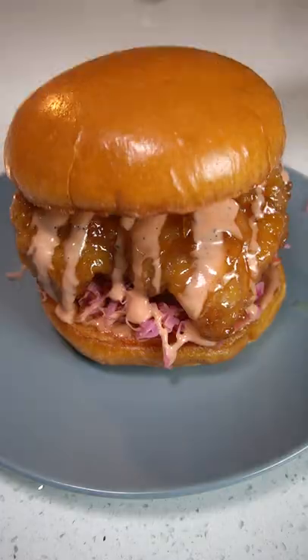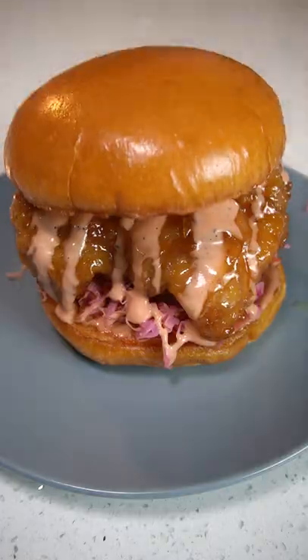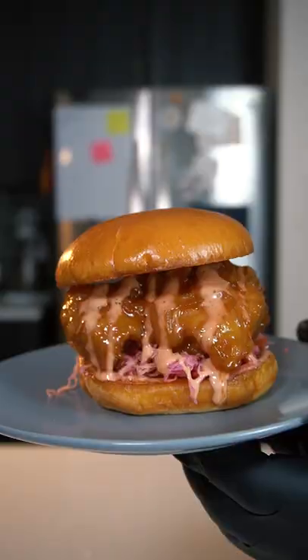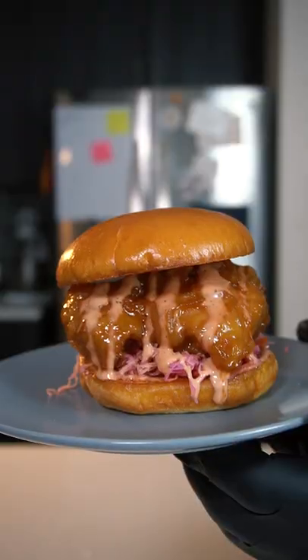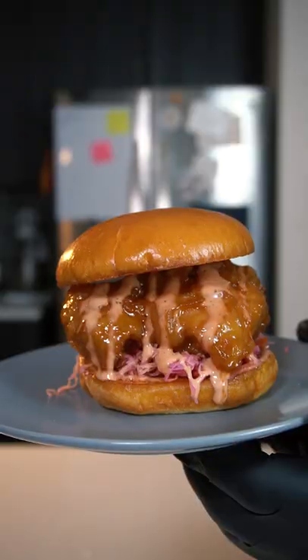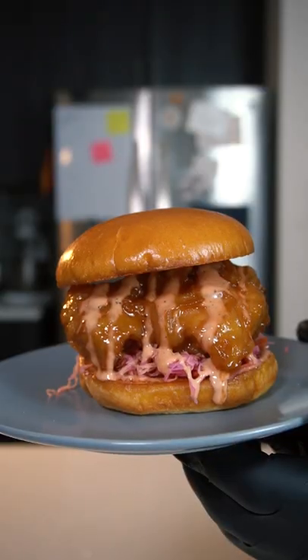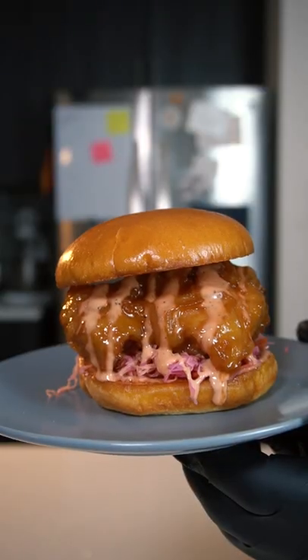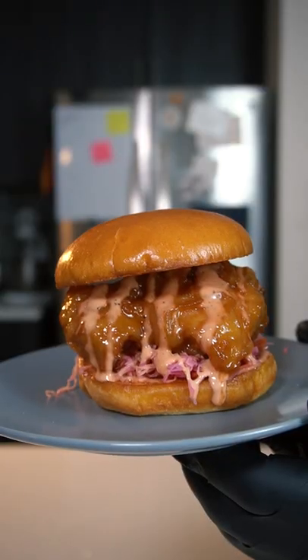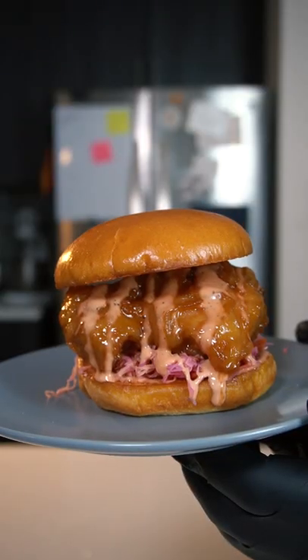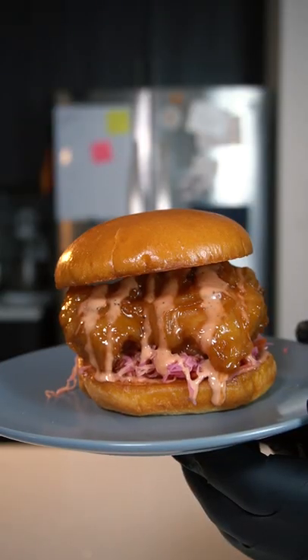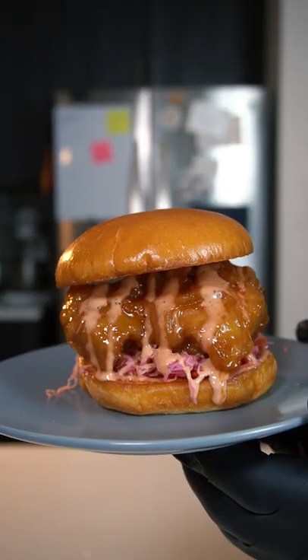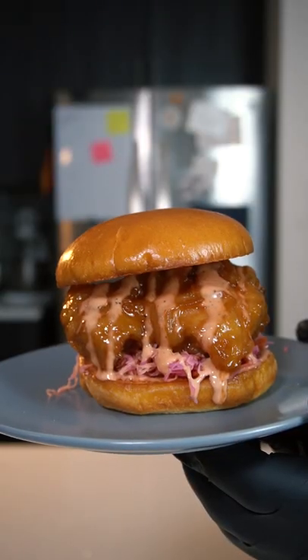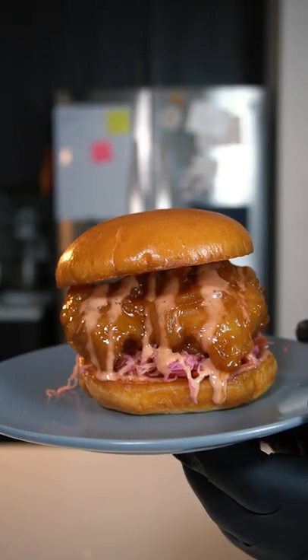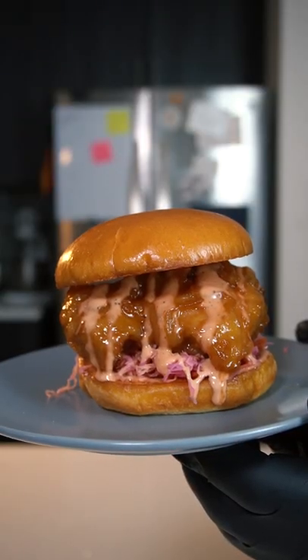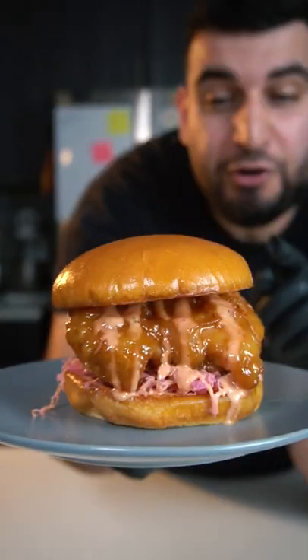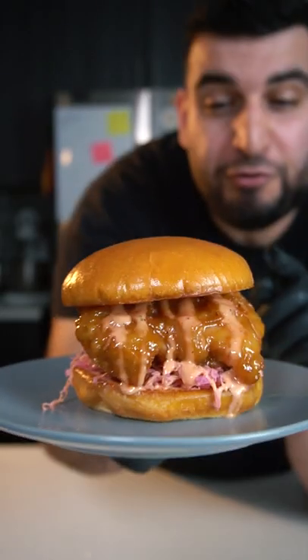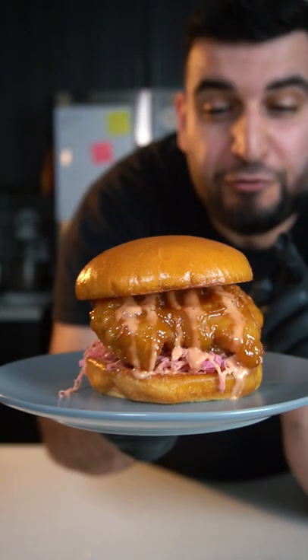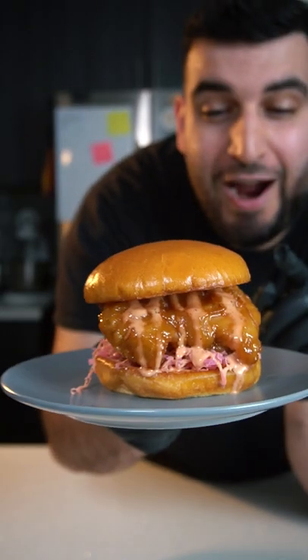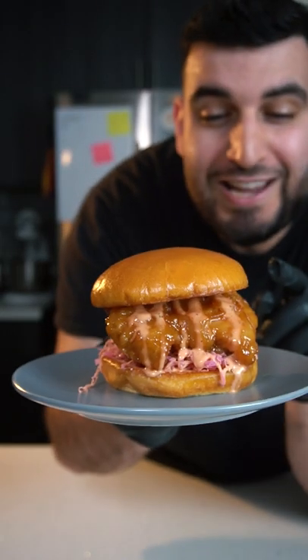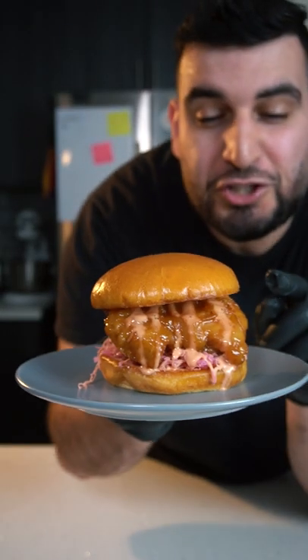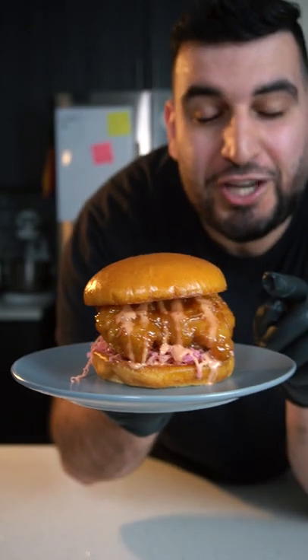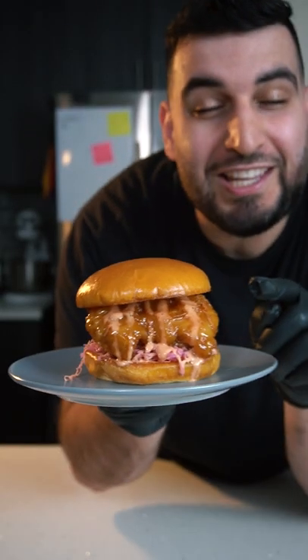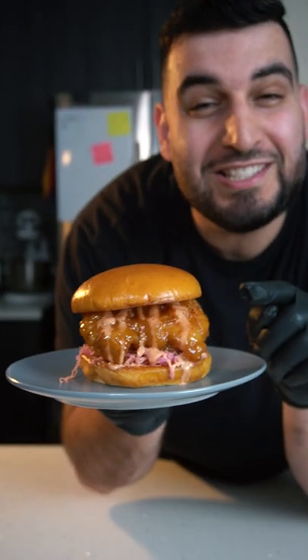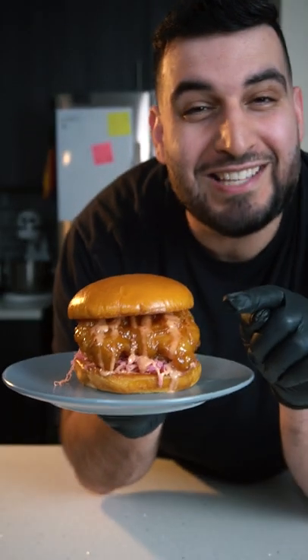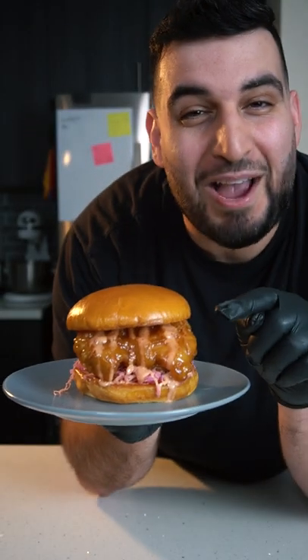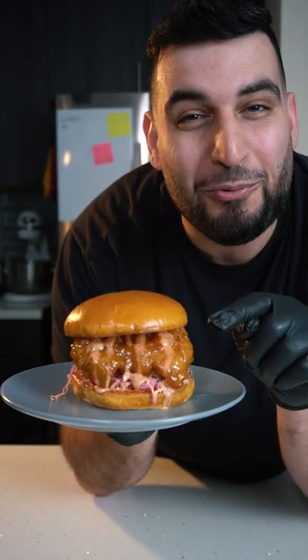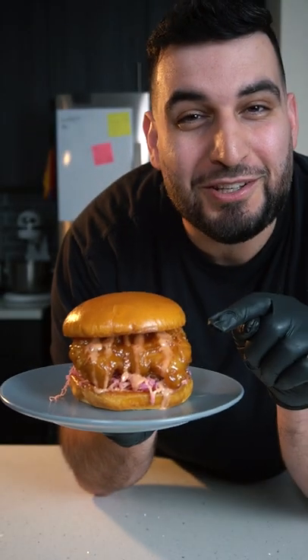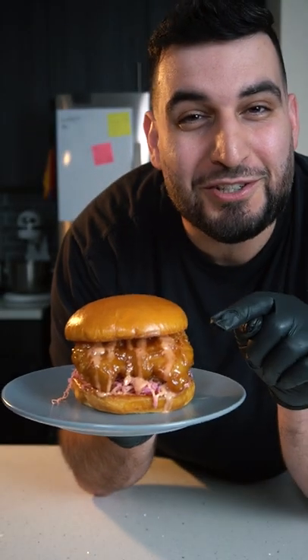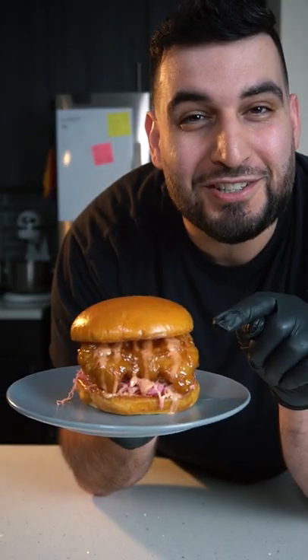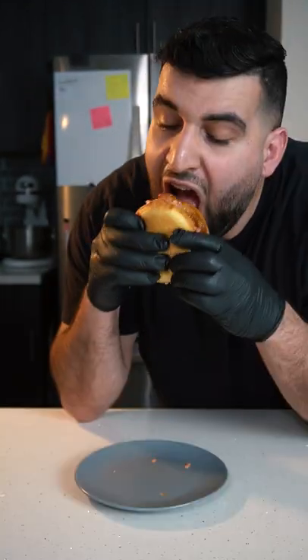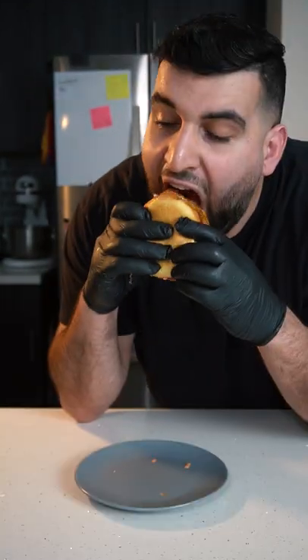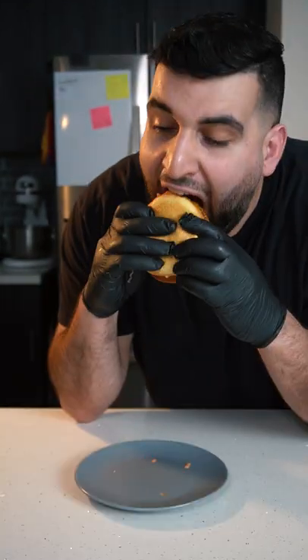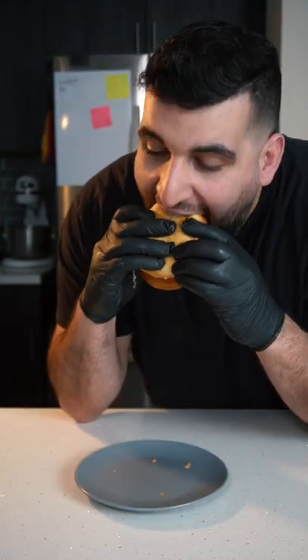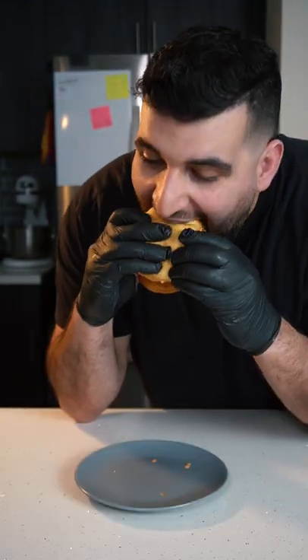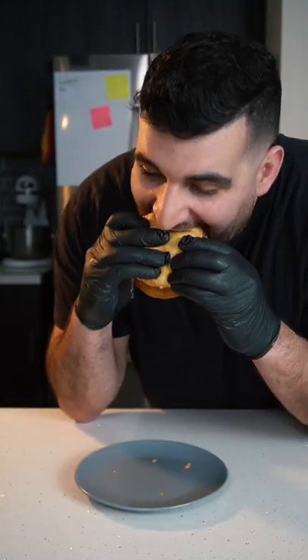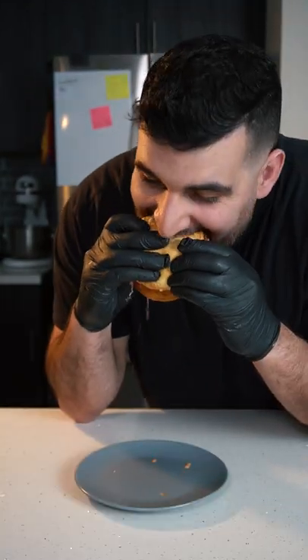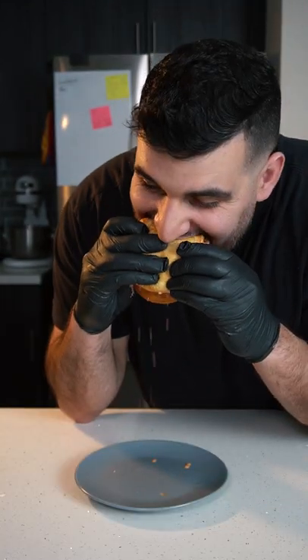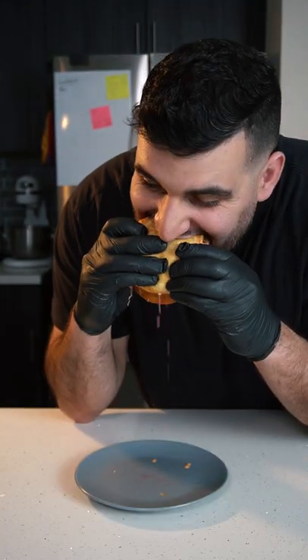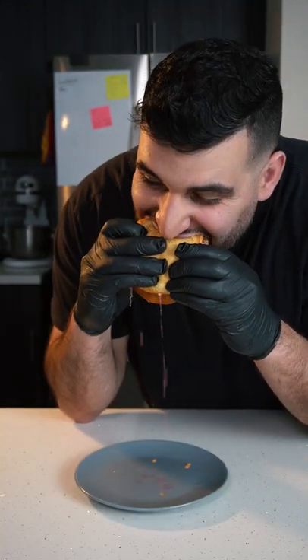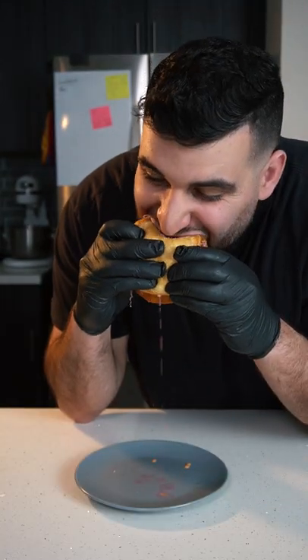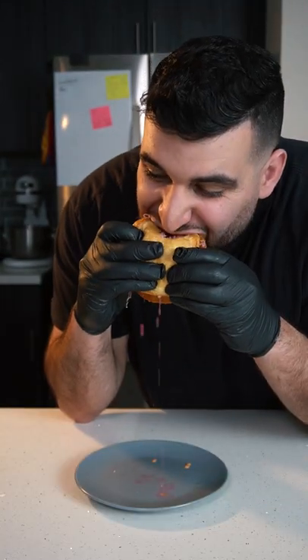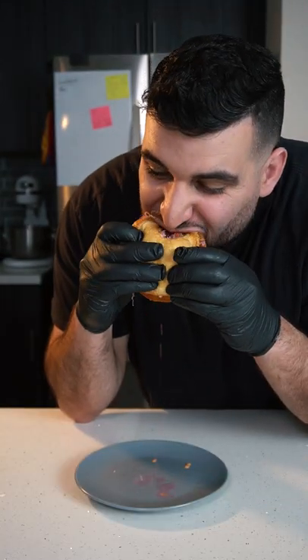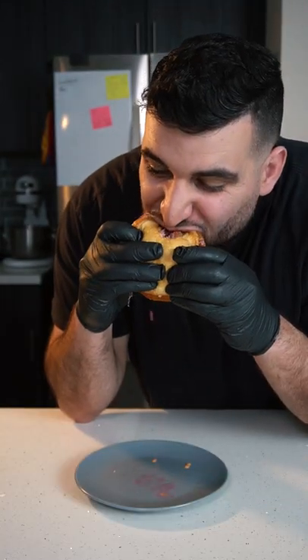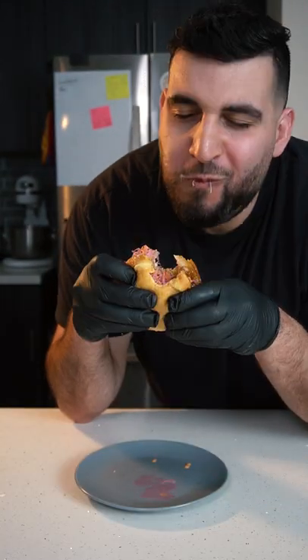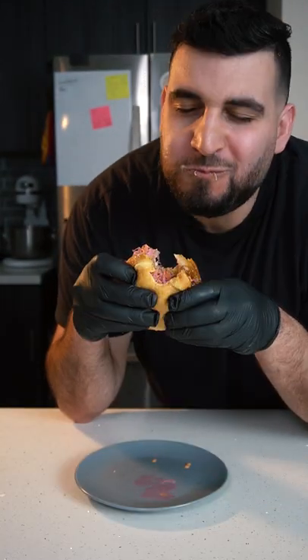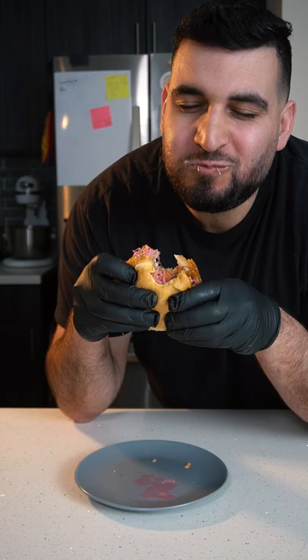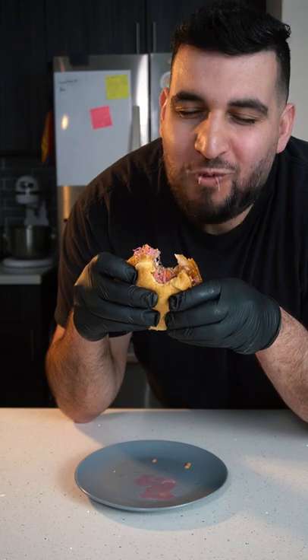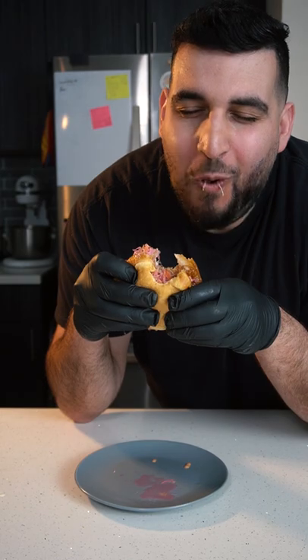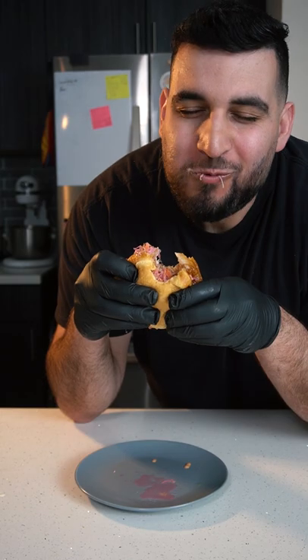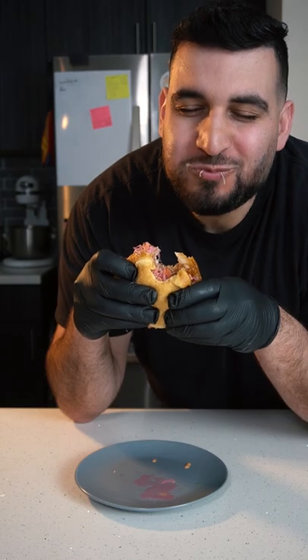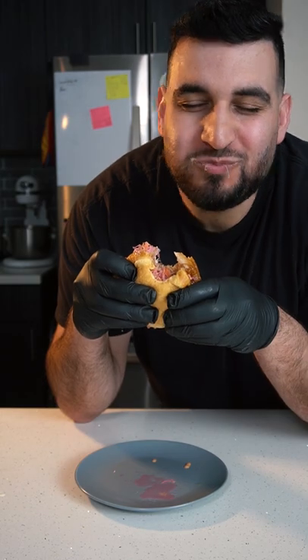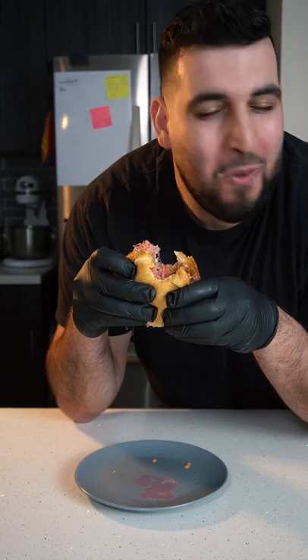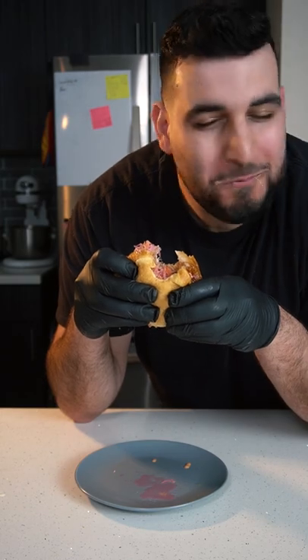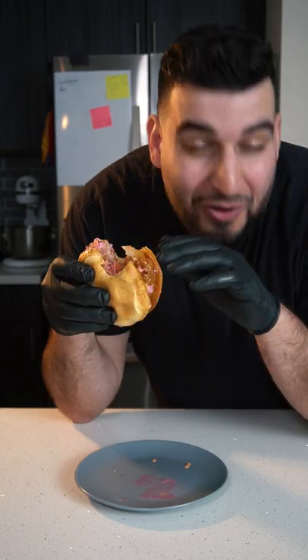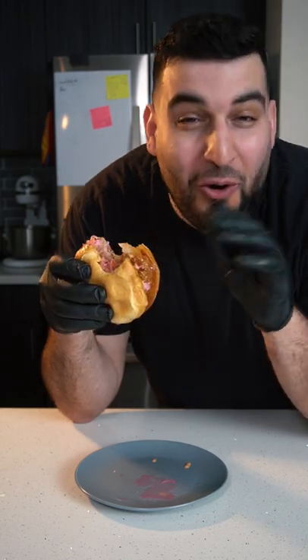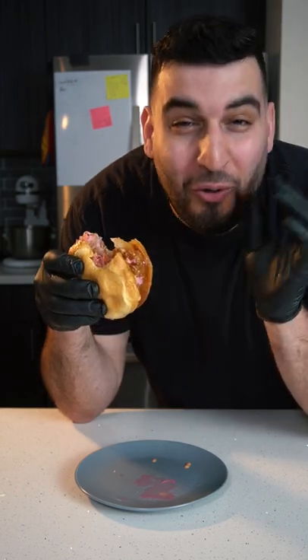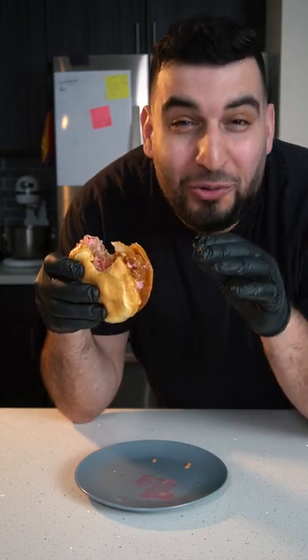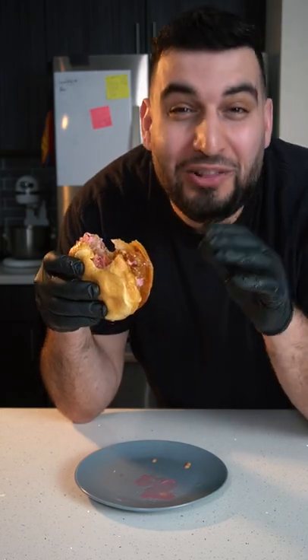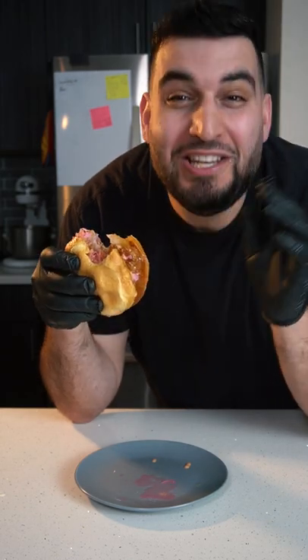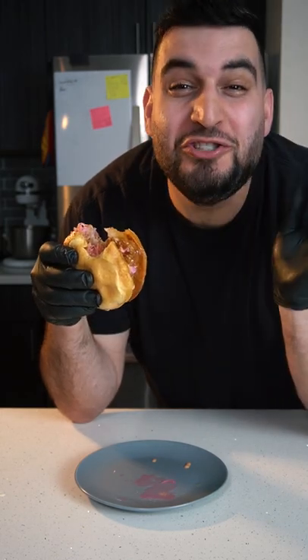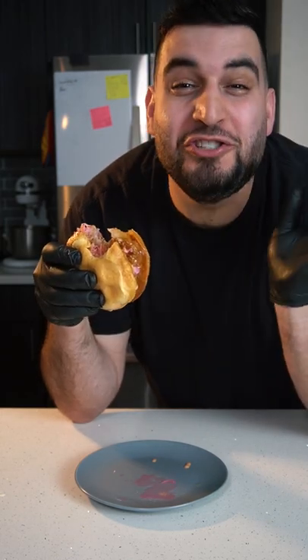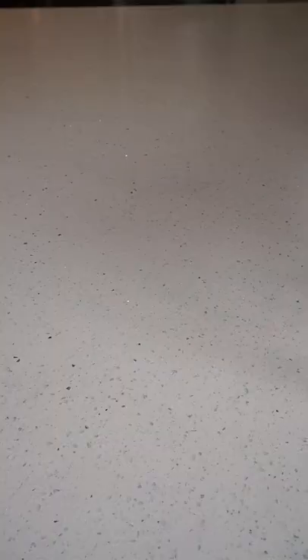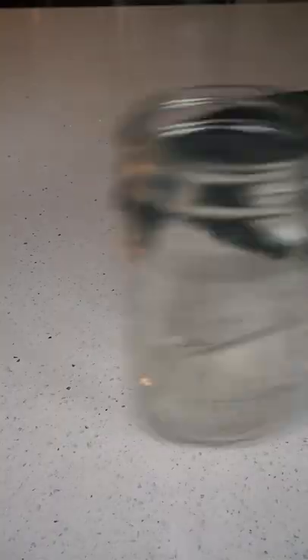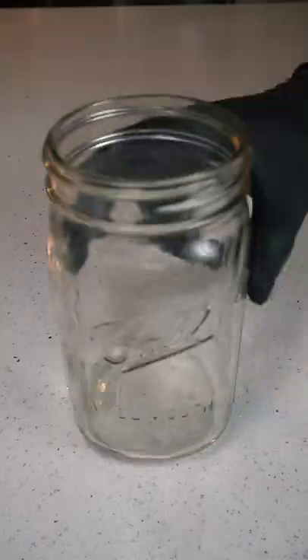Today we're making some honey buttered fried chicken sandwich. Holy sh**.